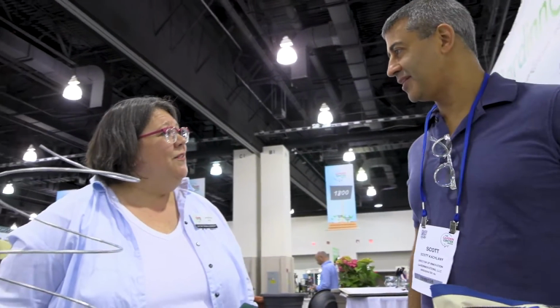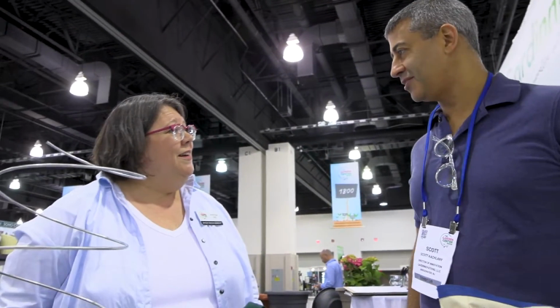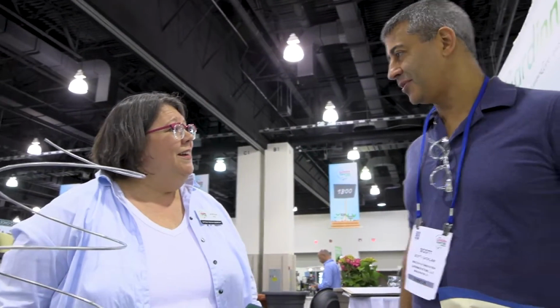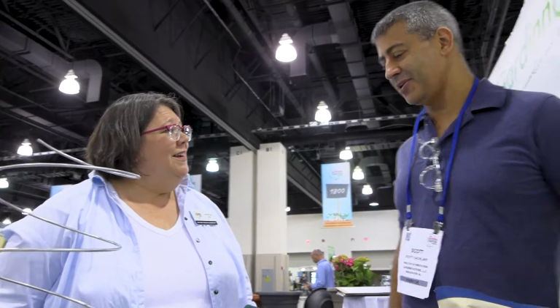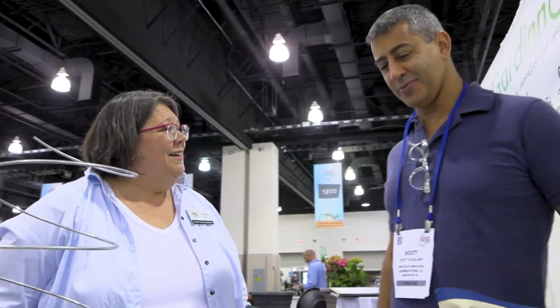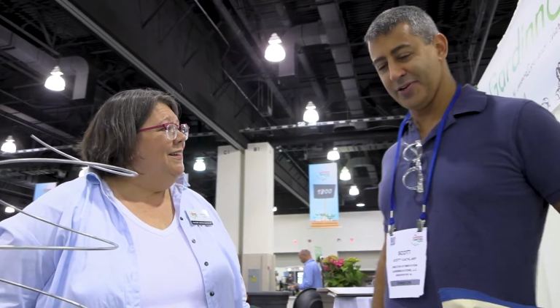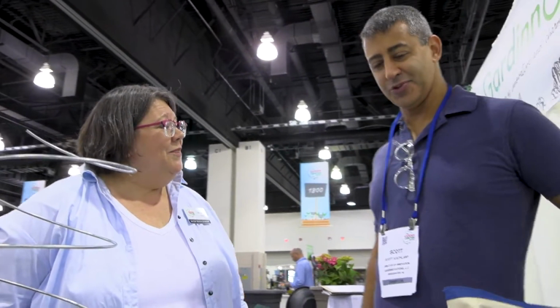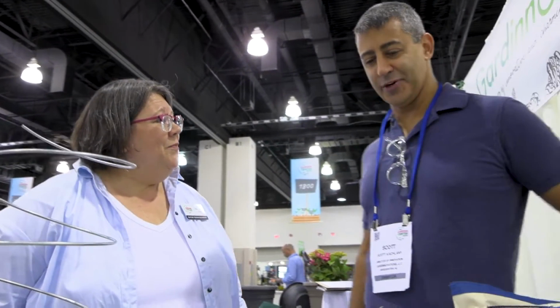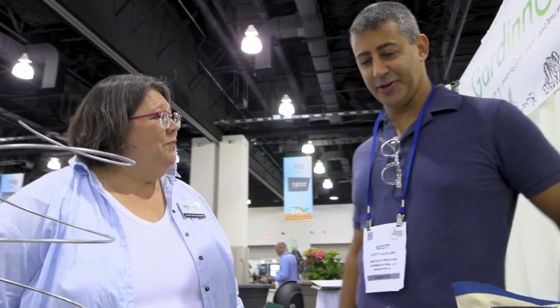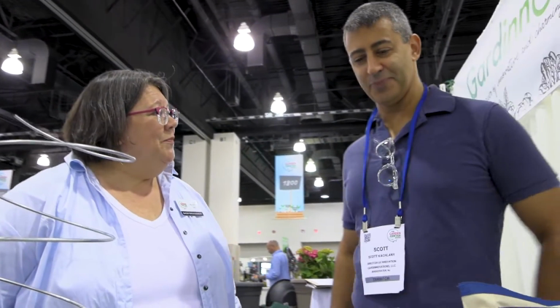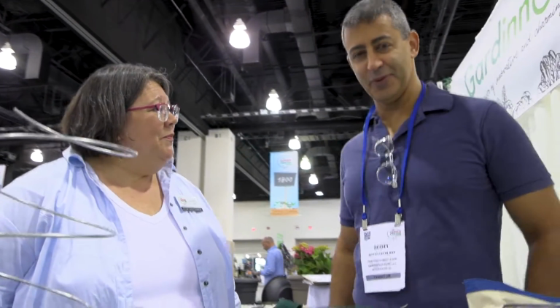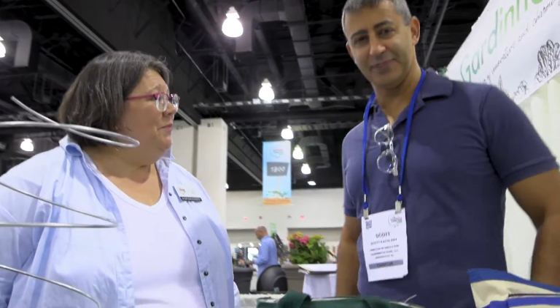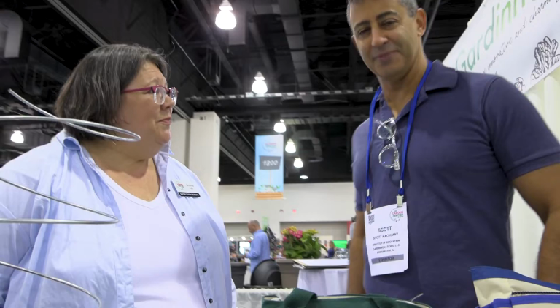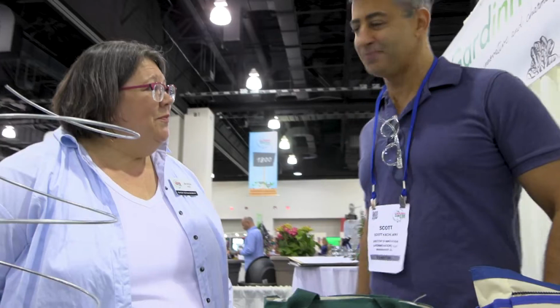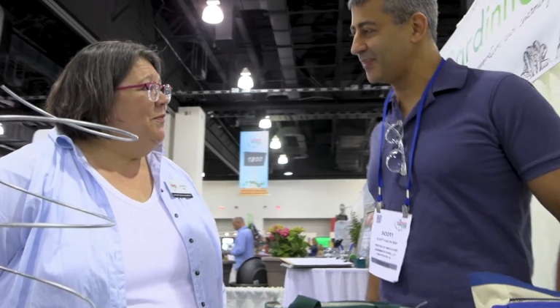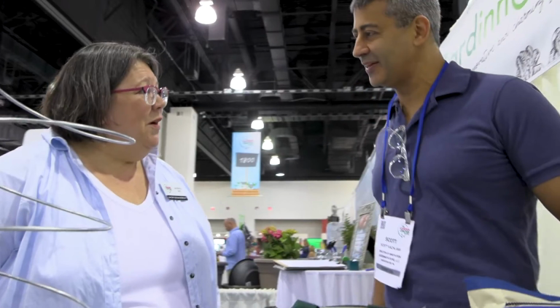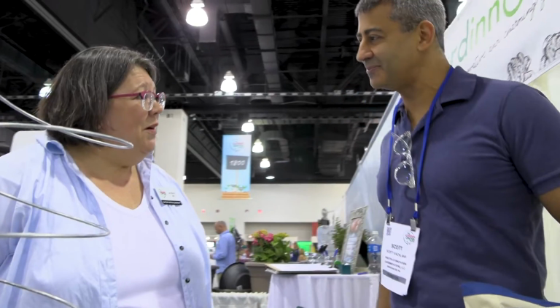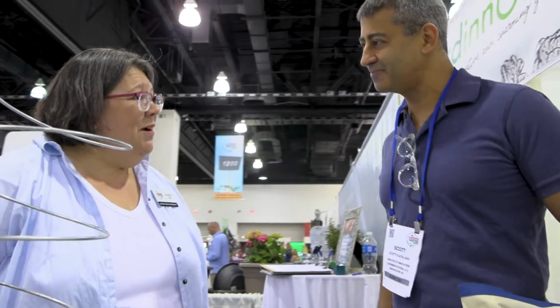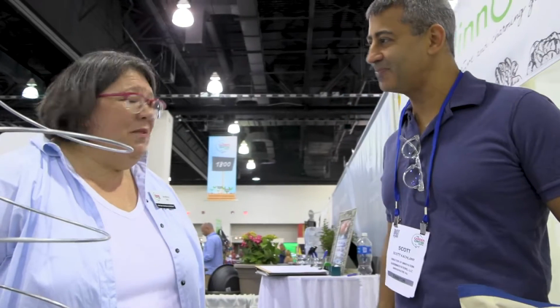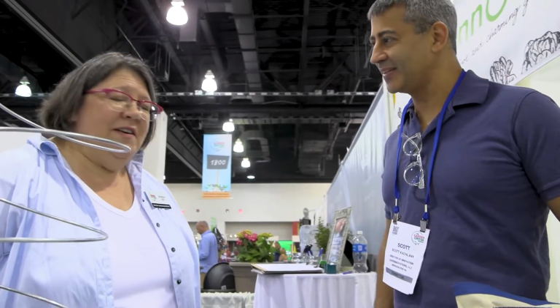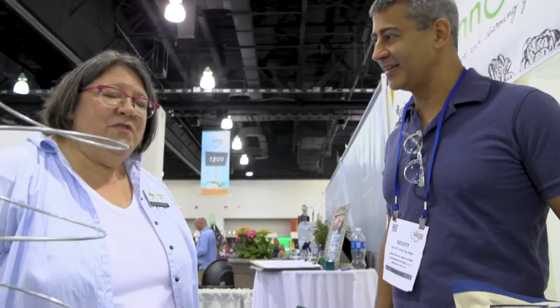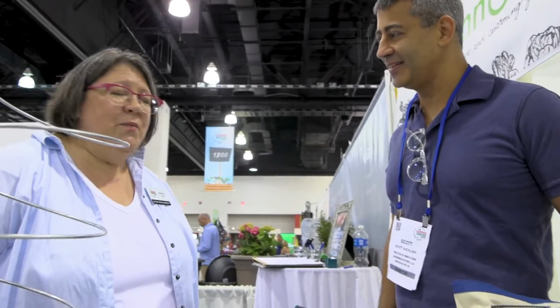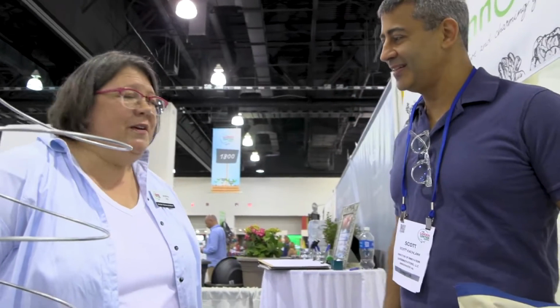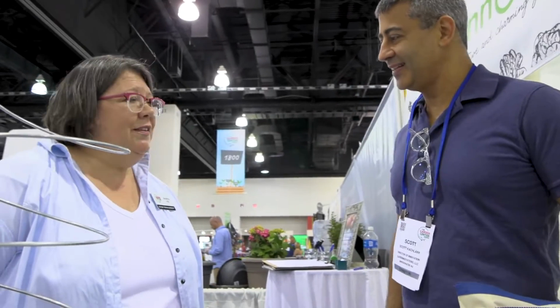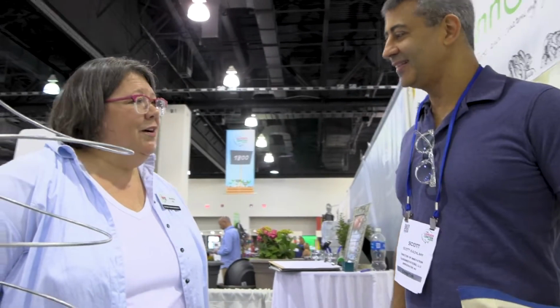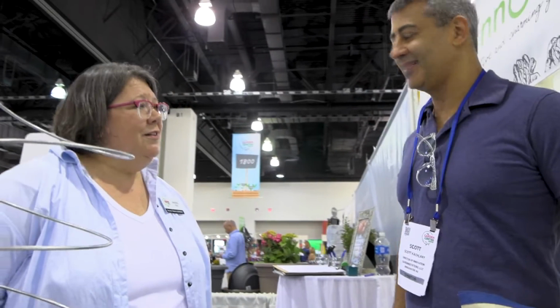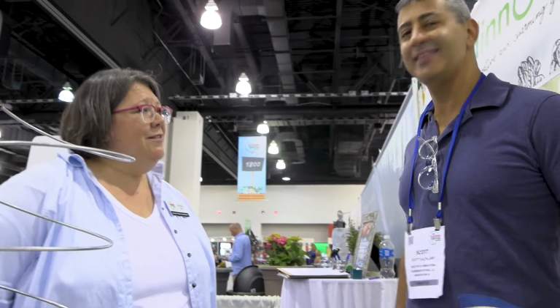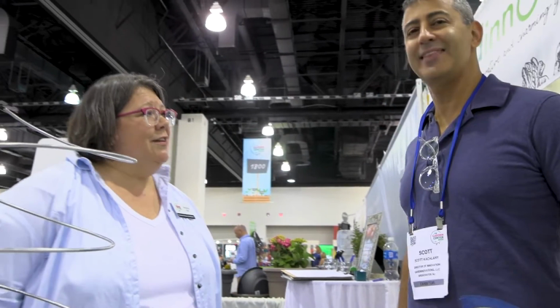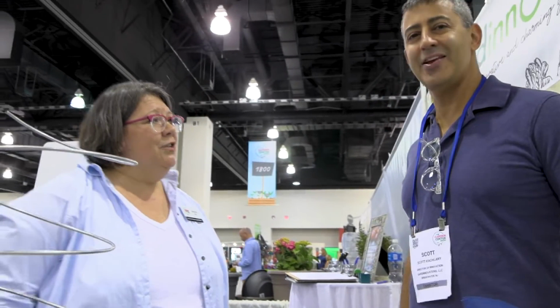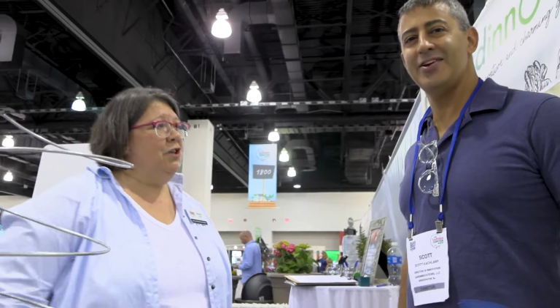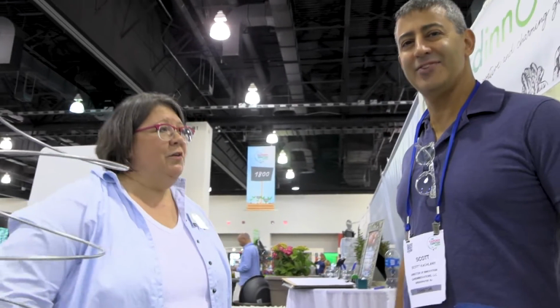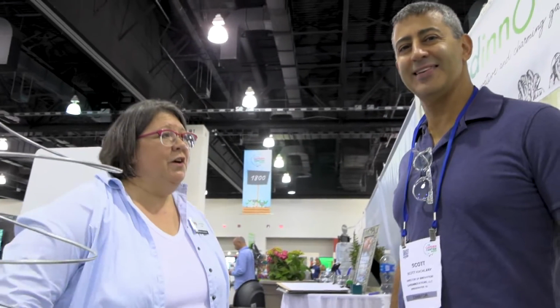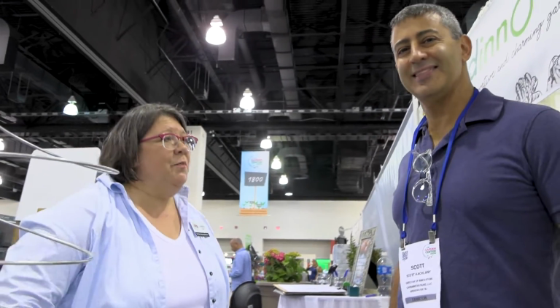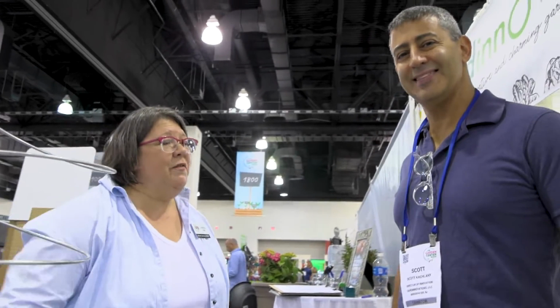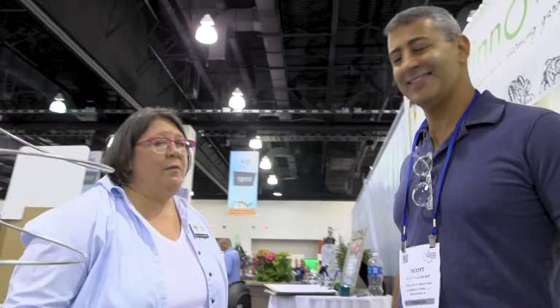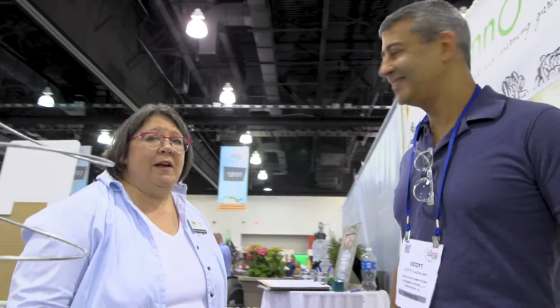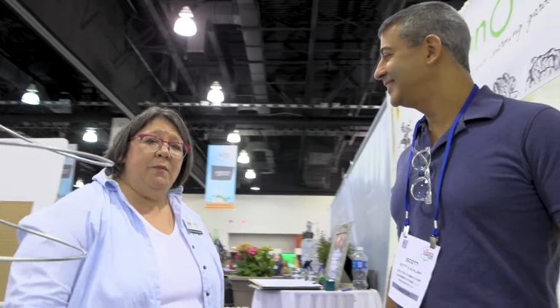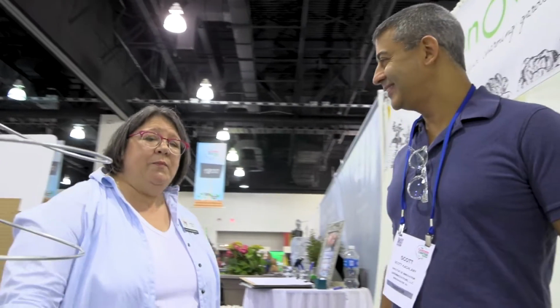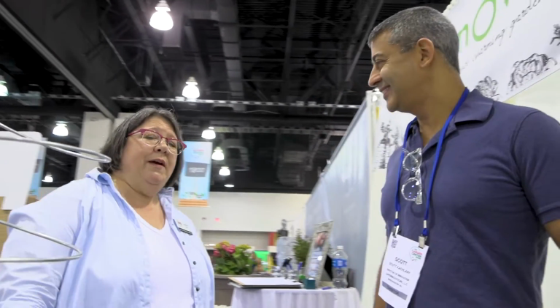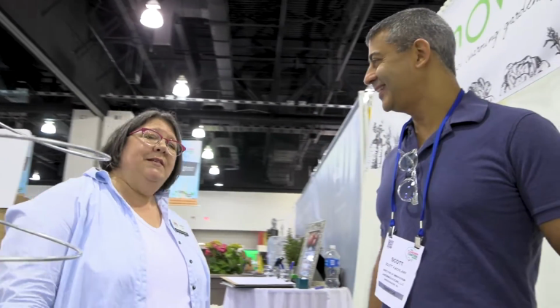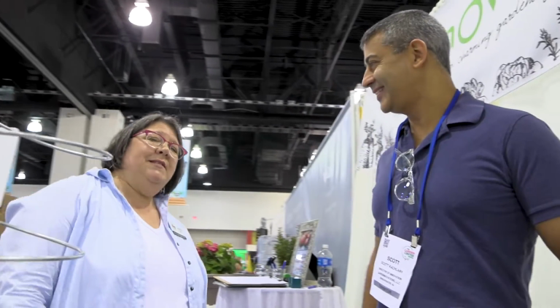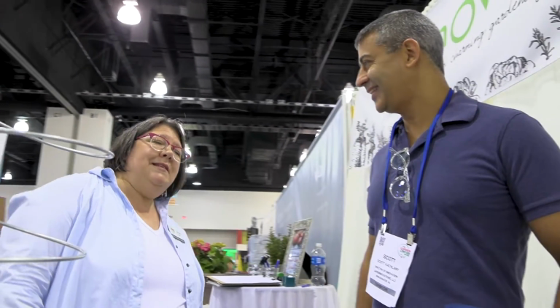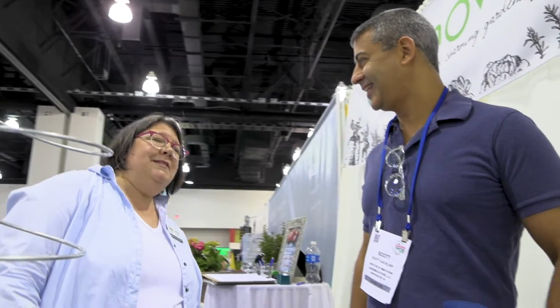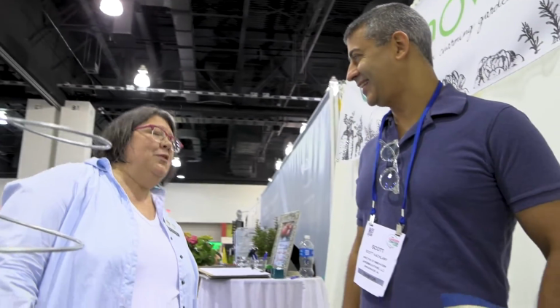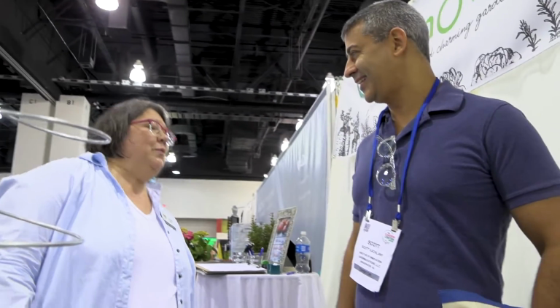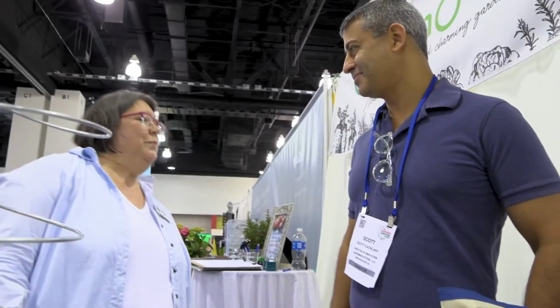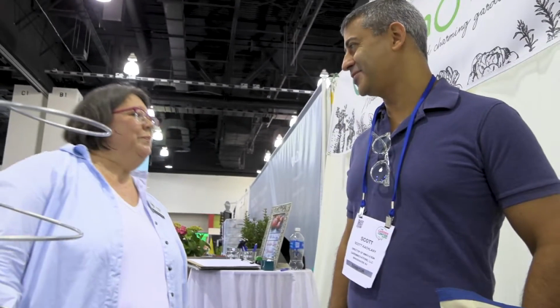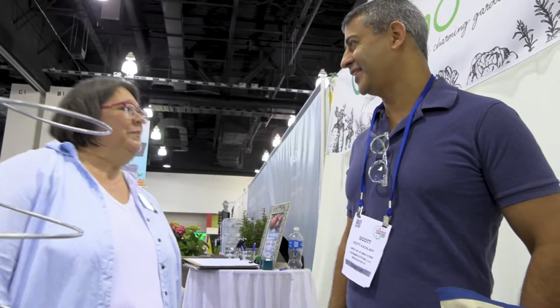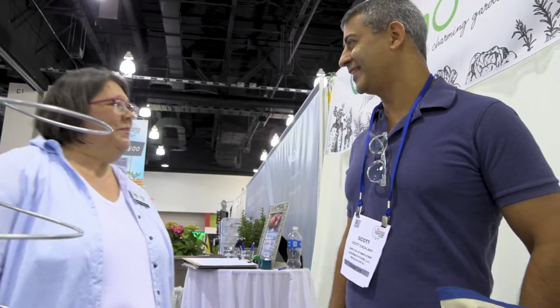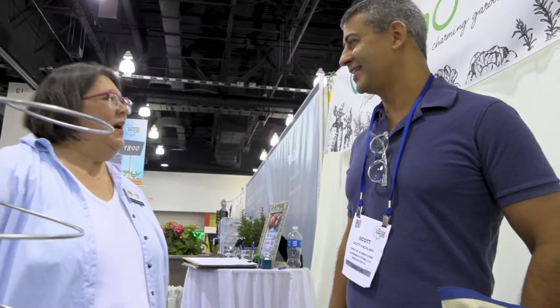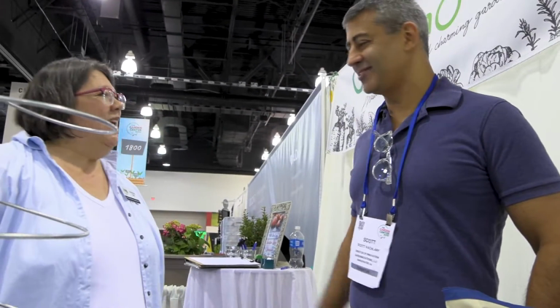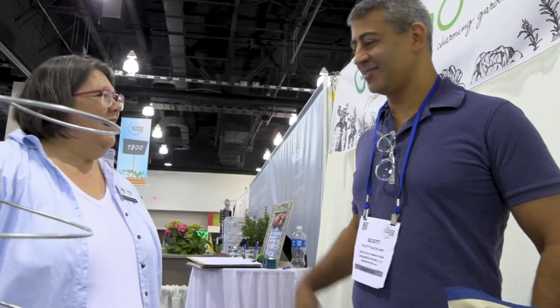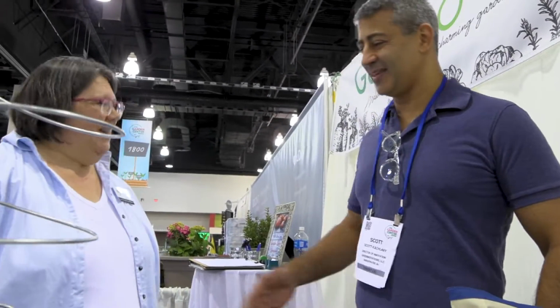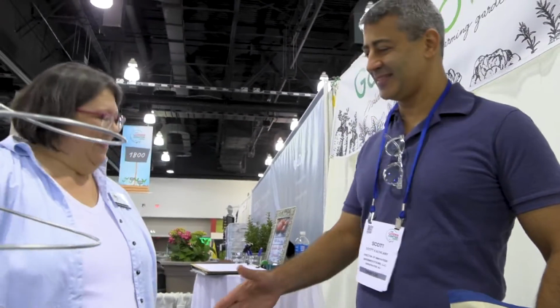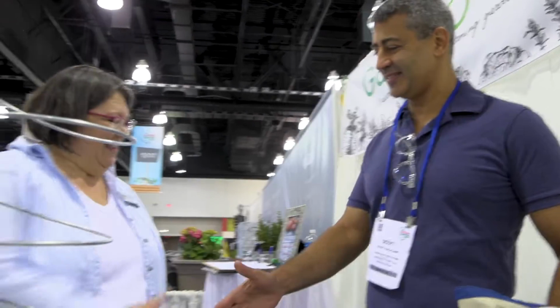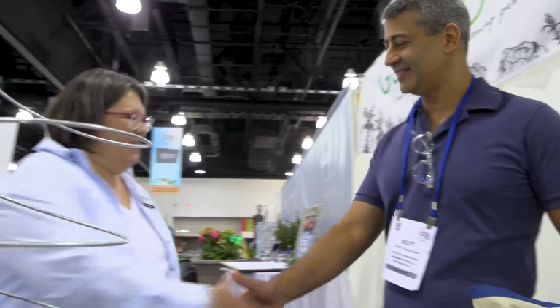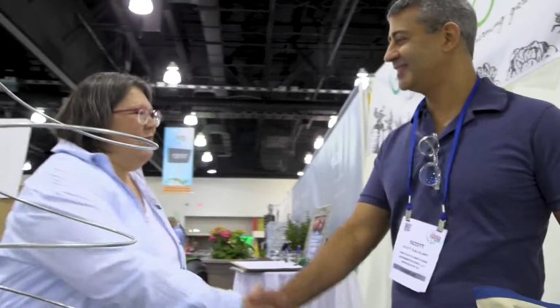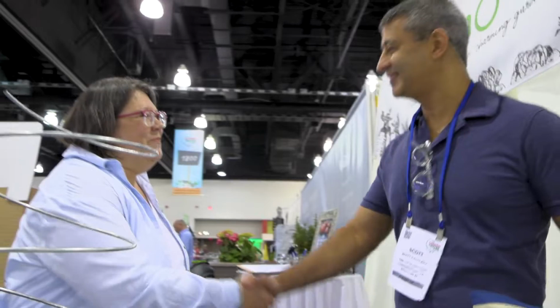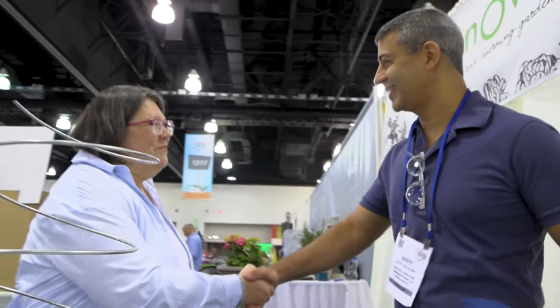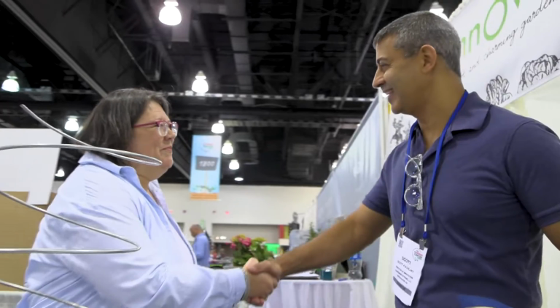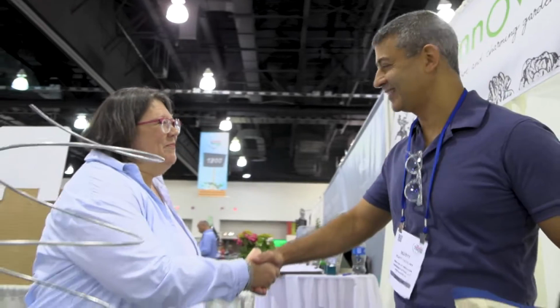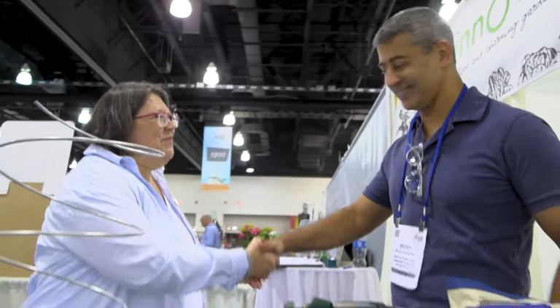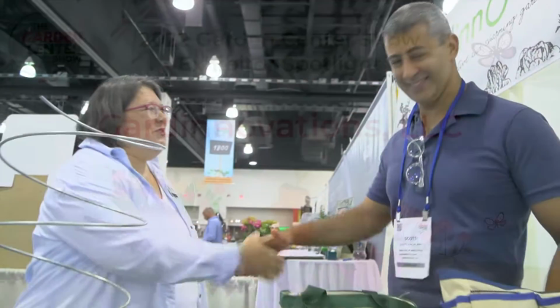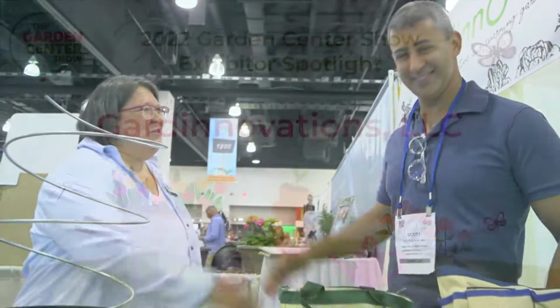Thank you, we enjoy it, we love it. Thanks for being at the garden center — I hope everybody comes by and sees you. I appreciate it, thank you so much. Take care.